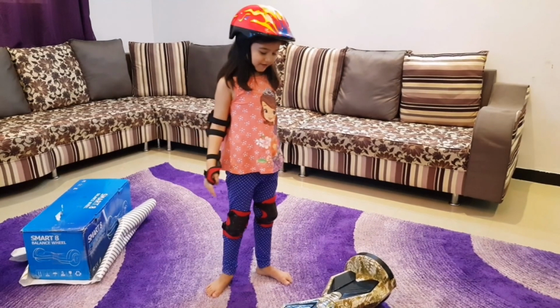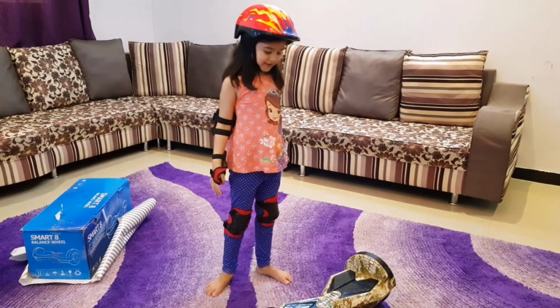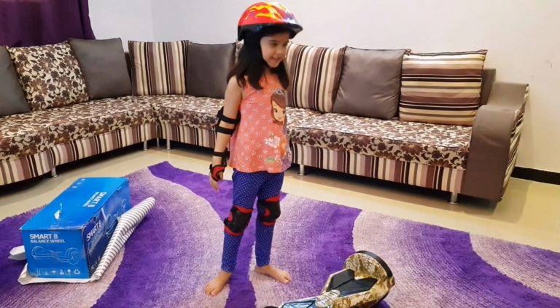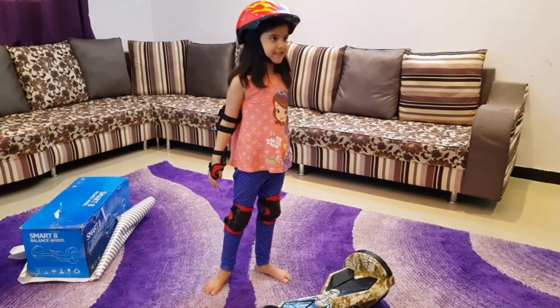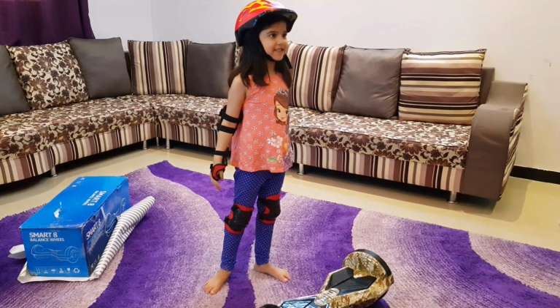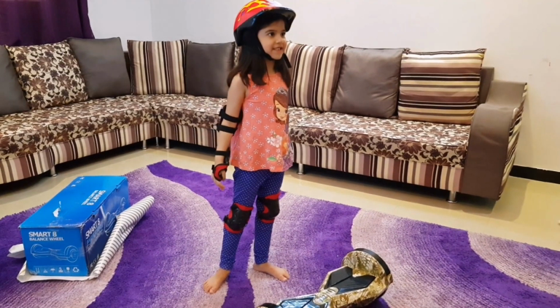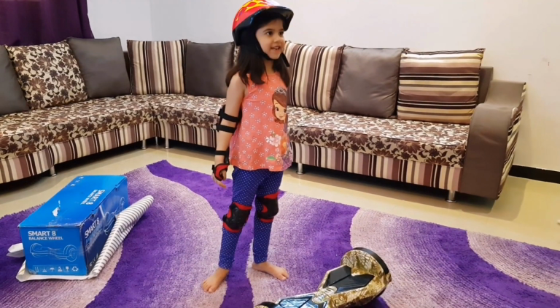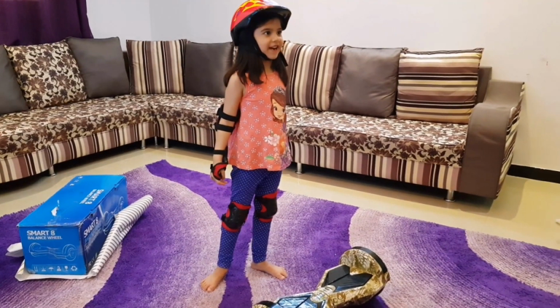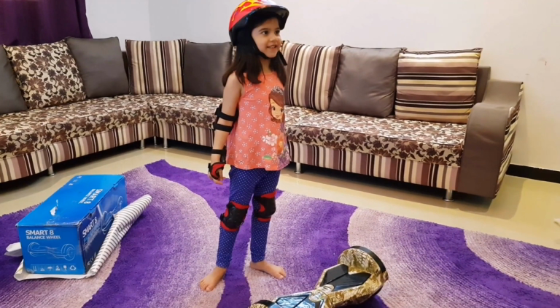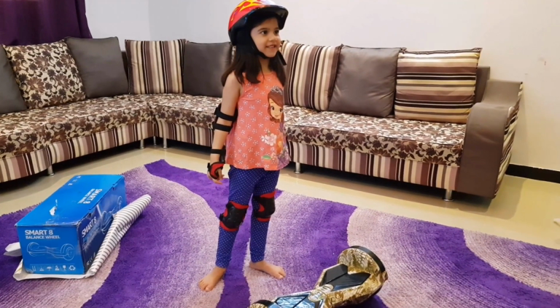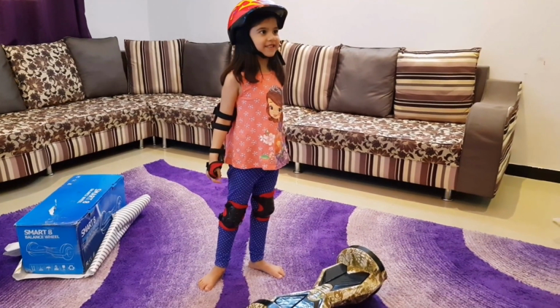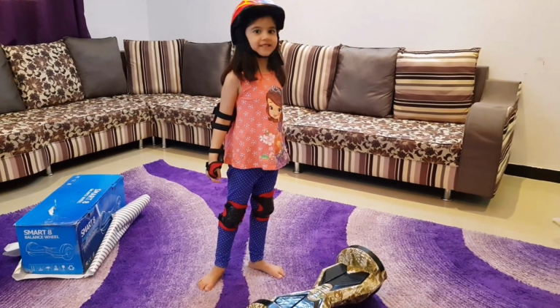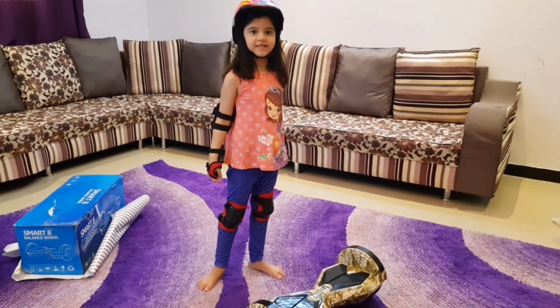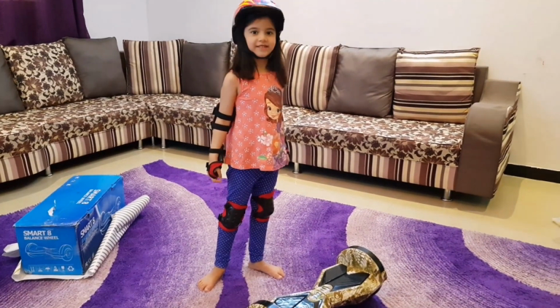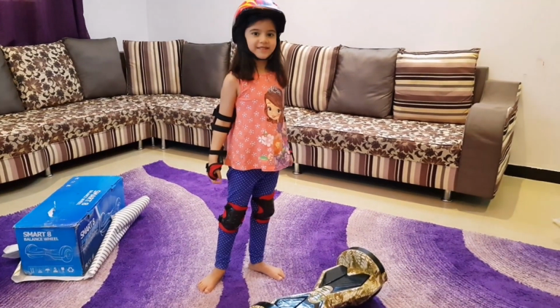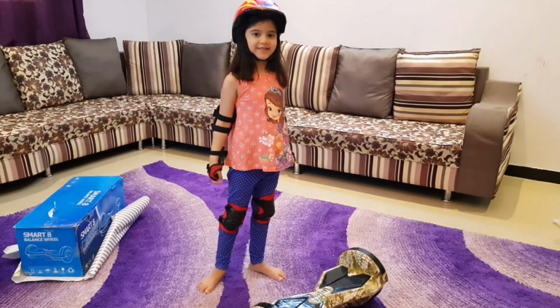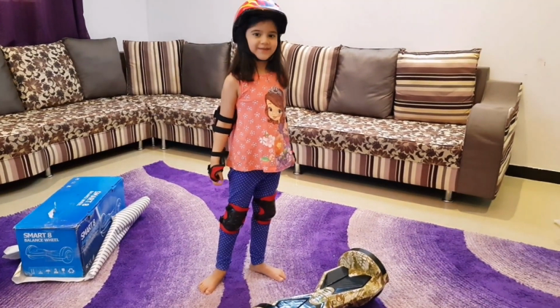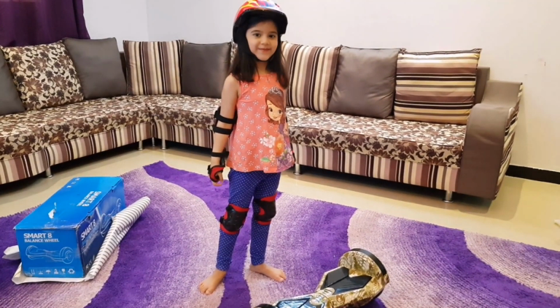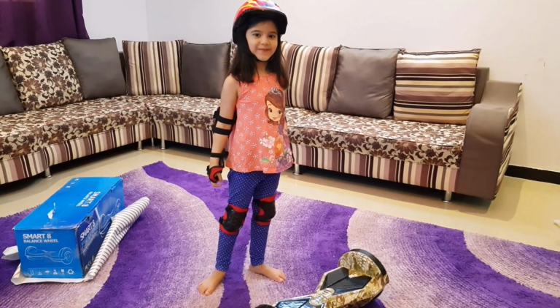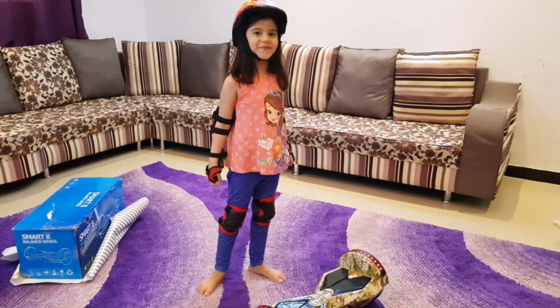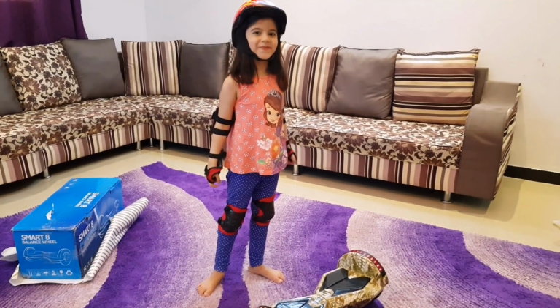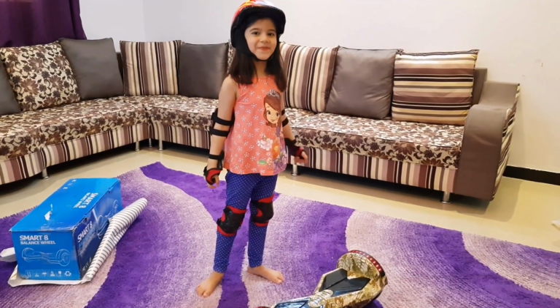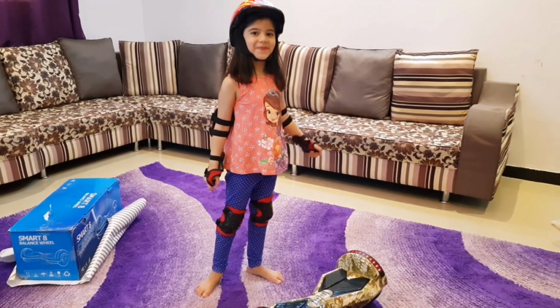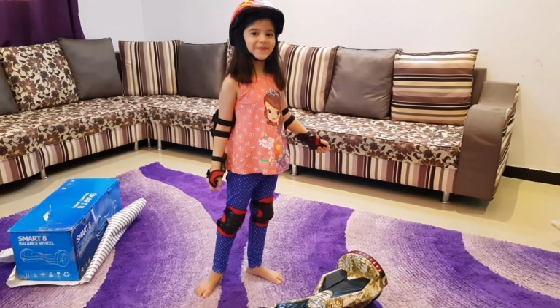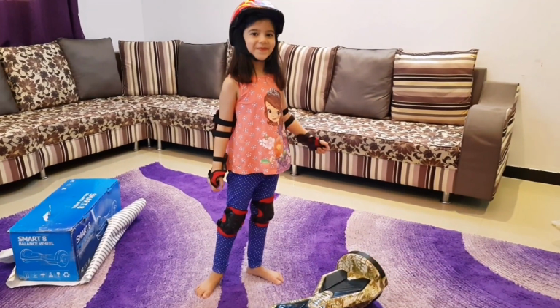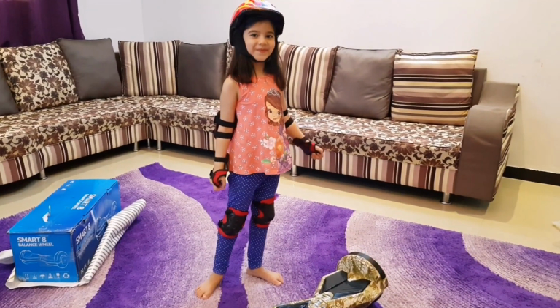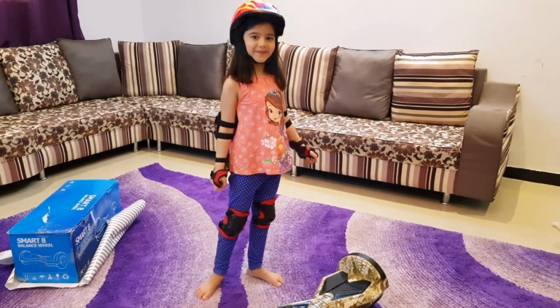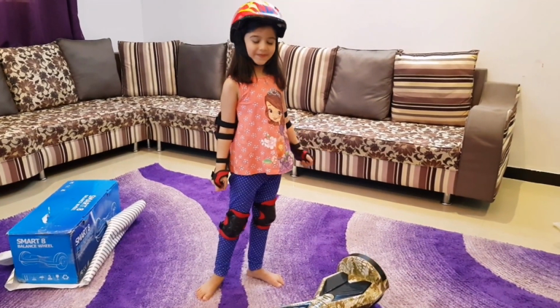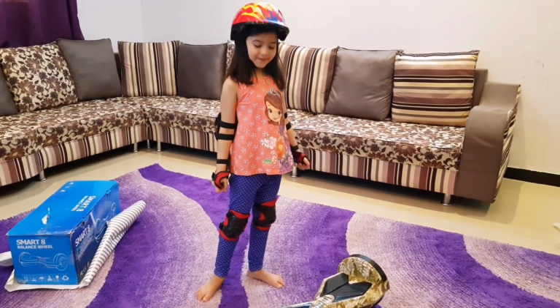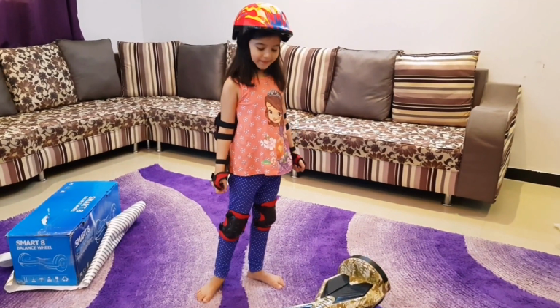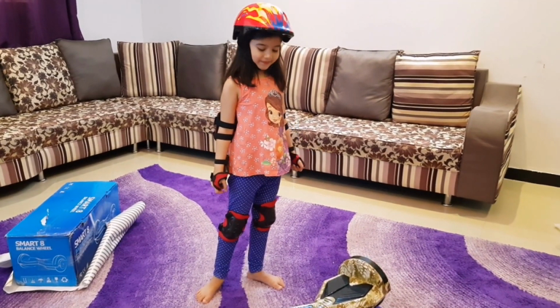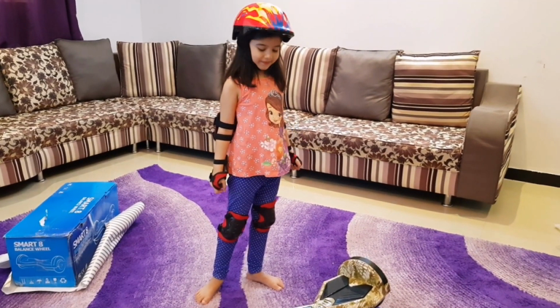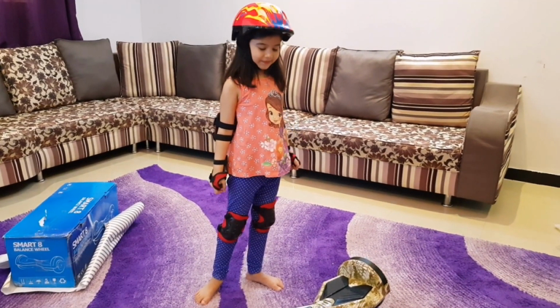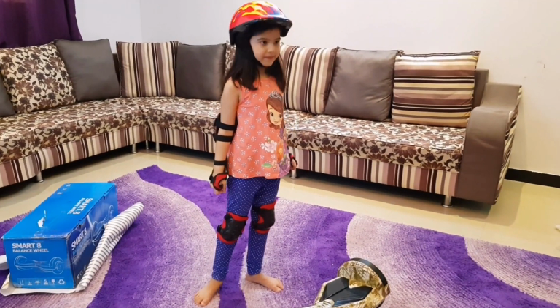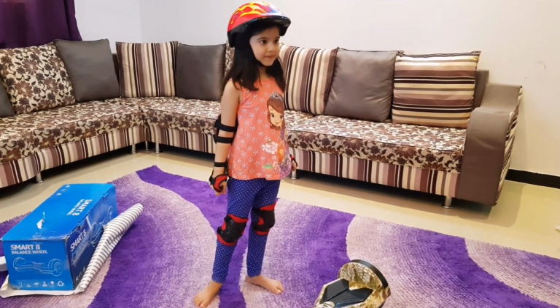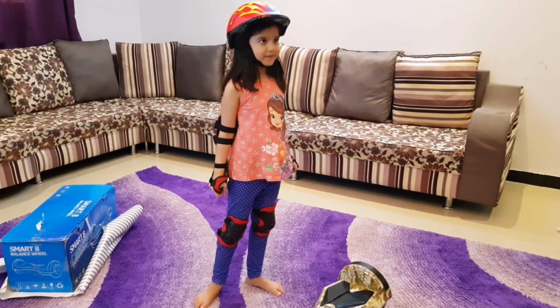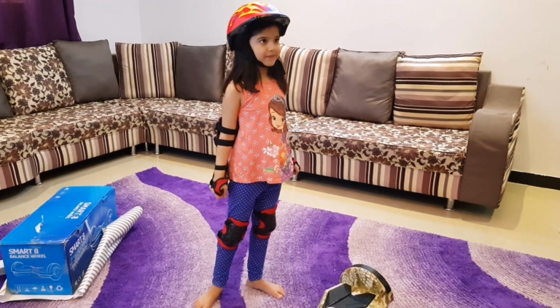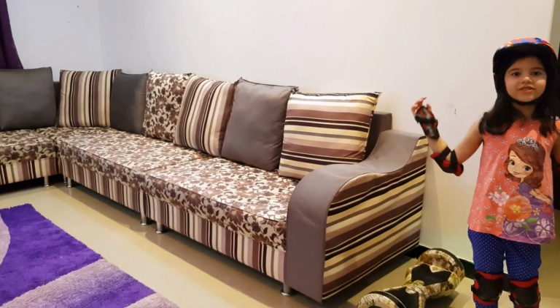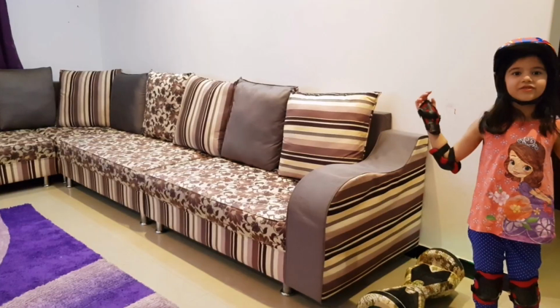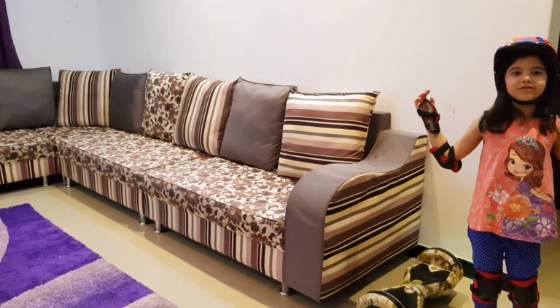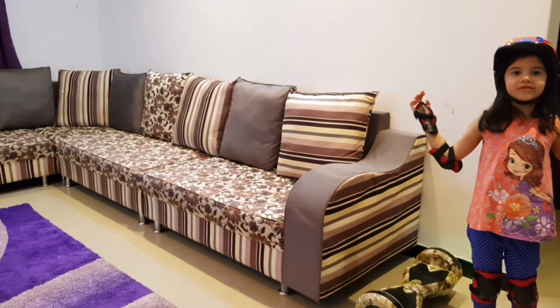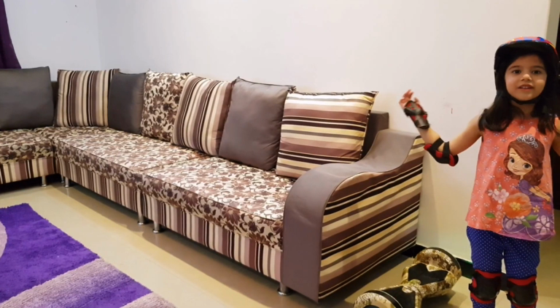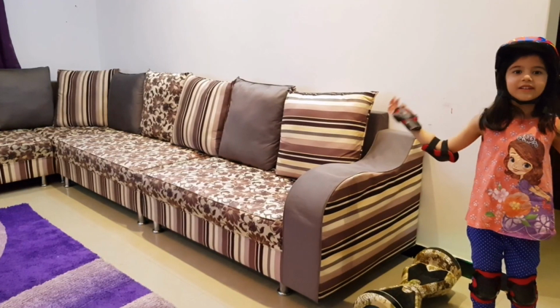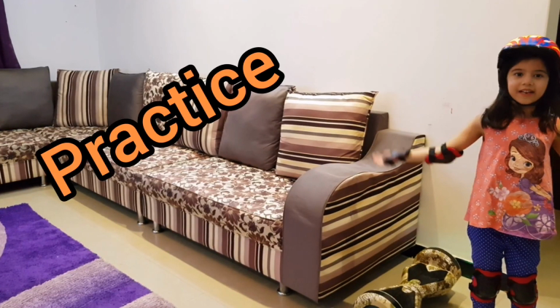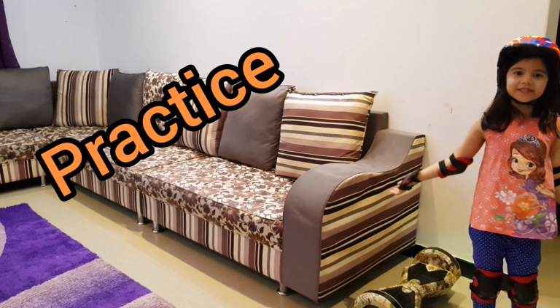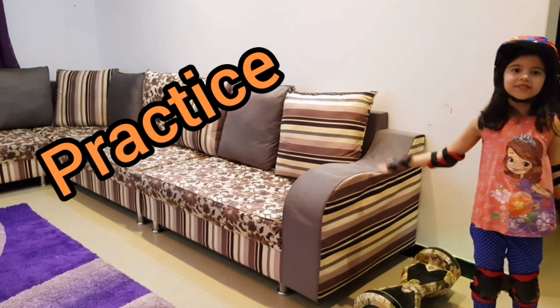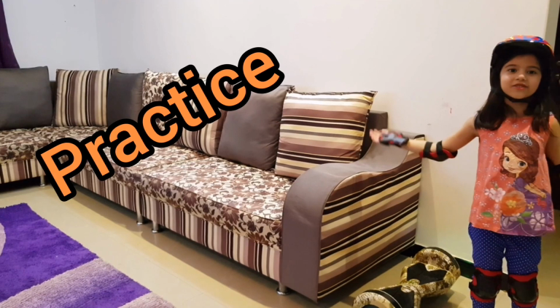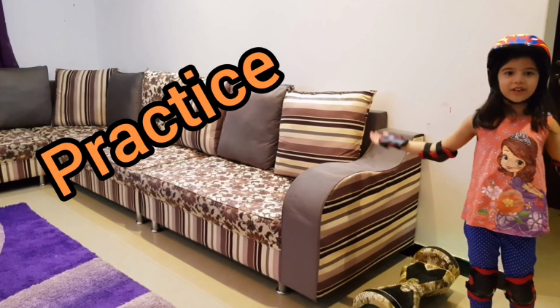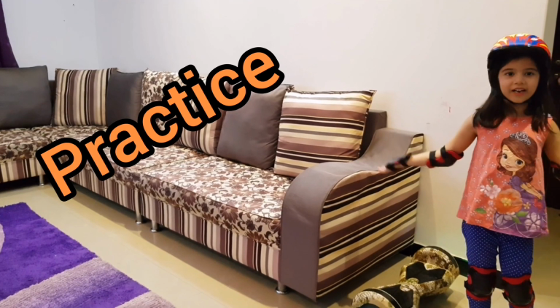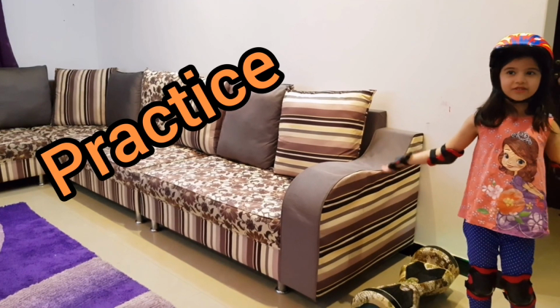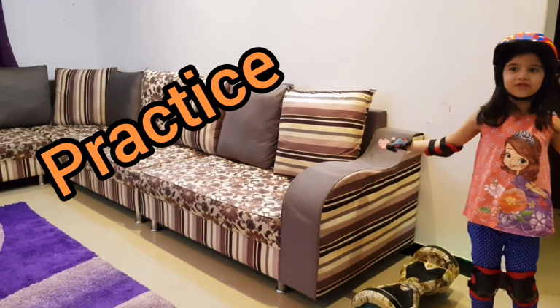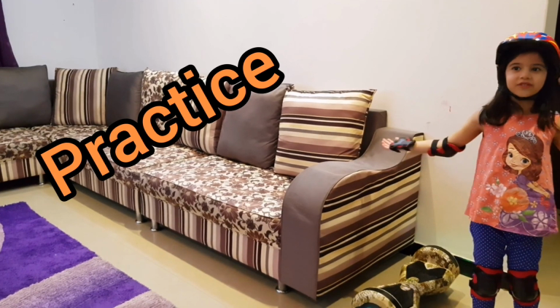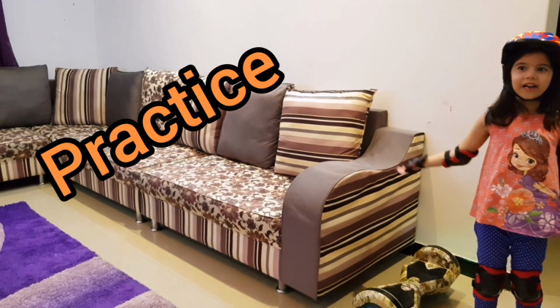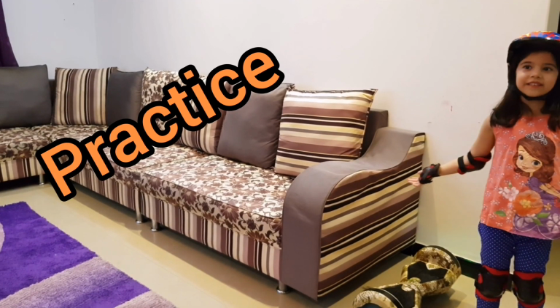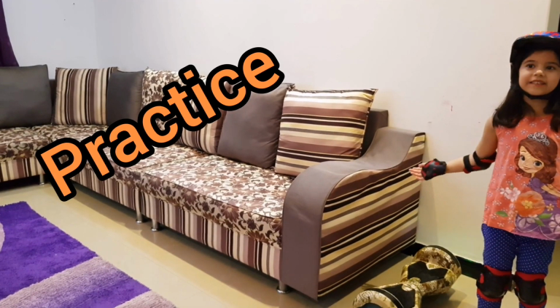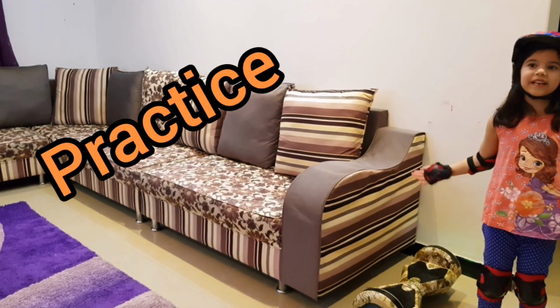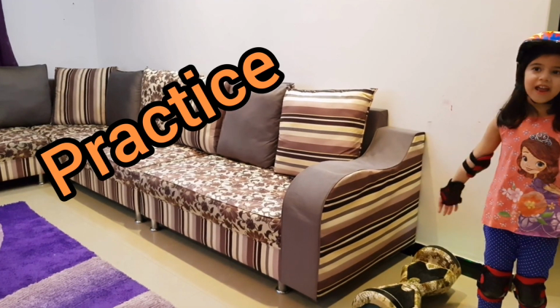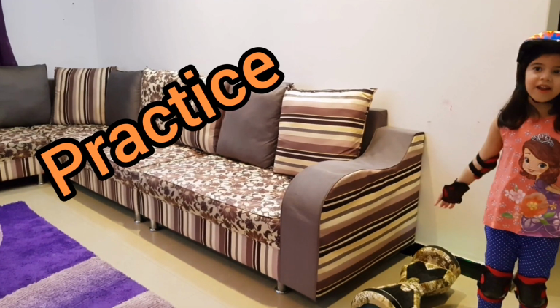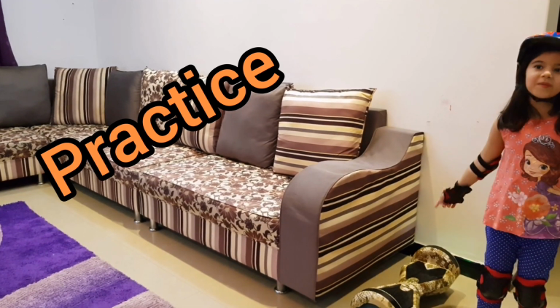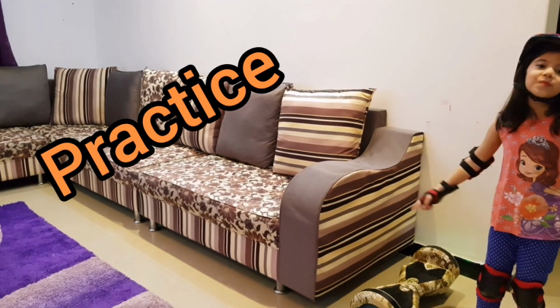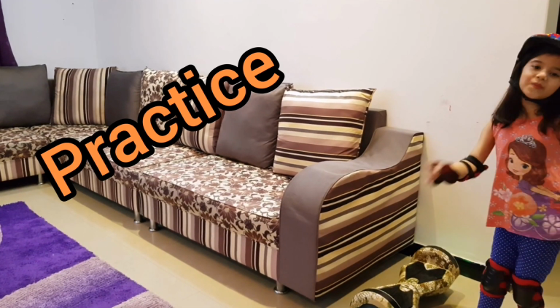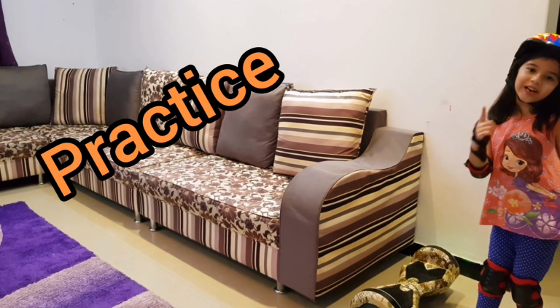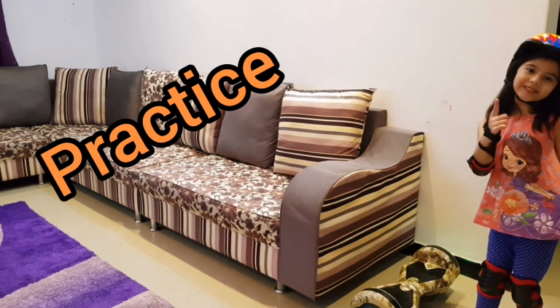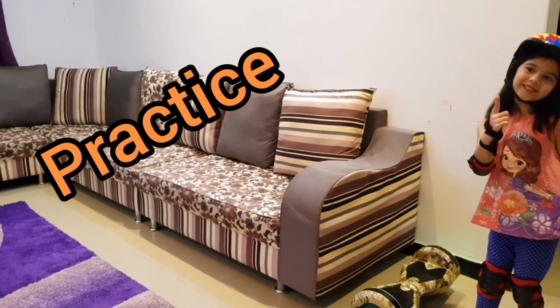Okay, now let's dive in. Let's try to ride it and practice.